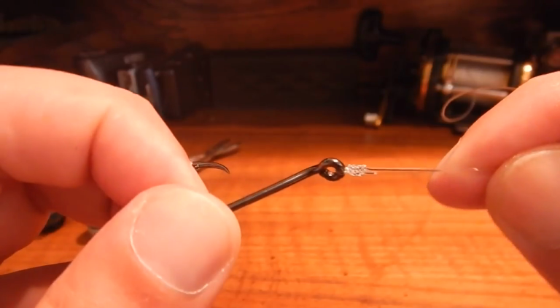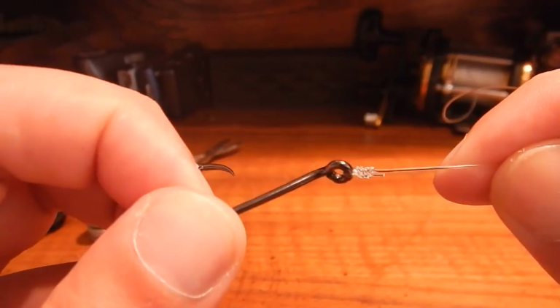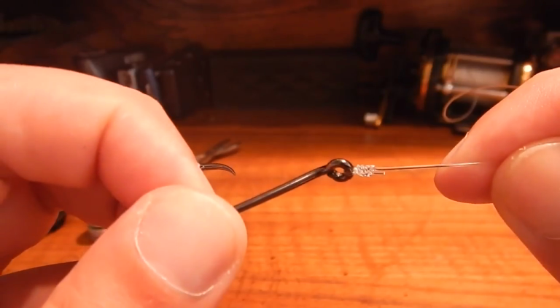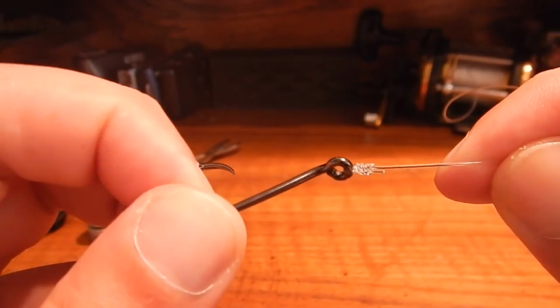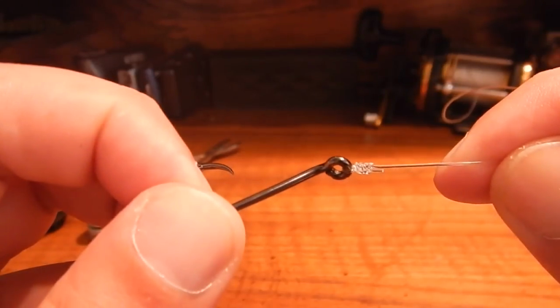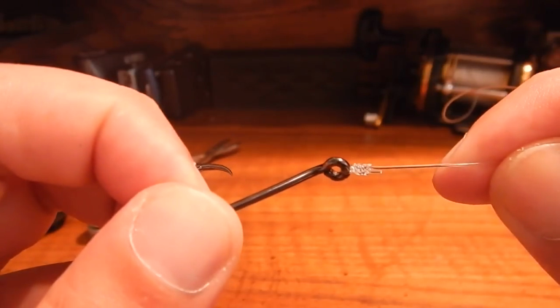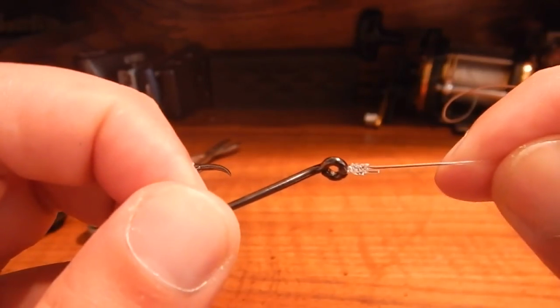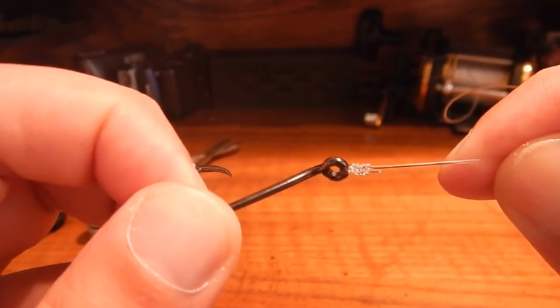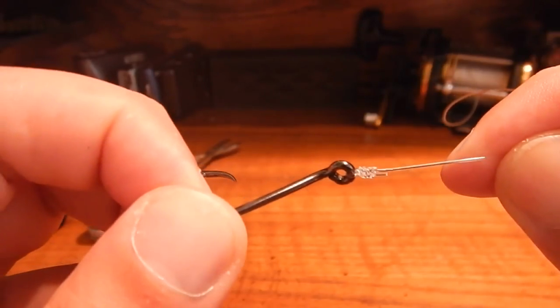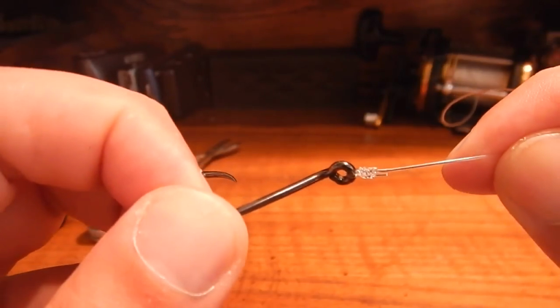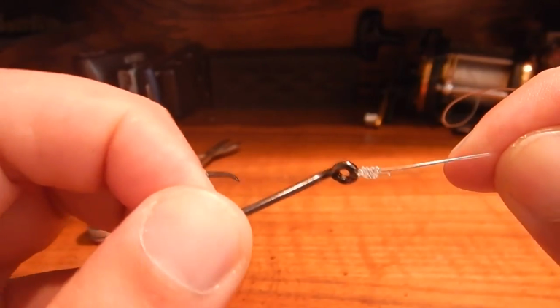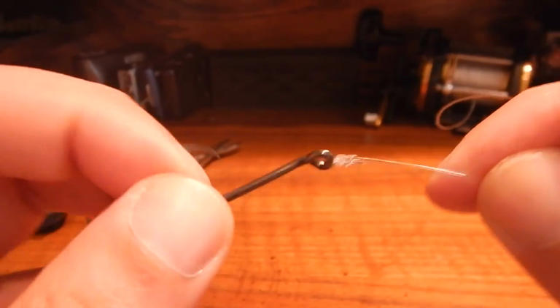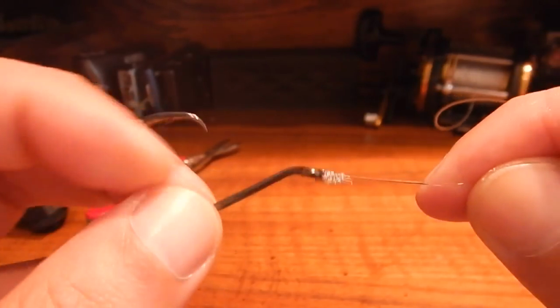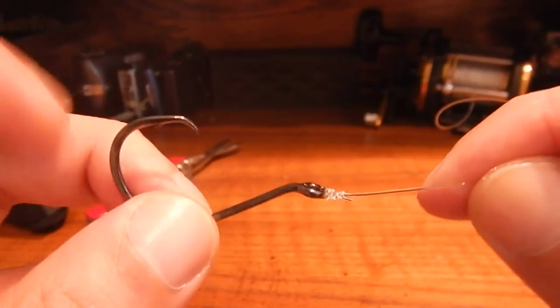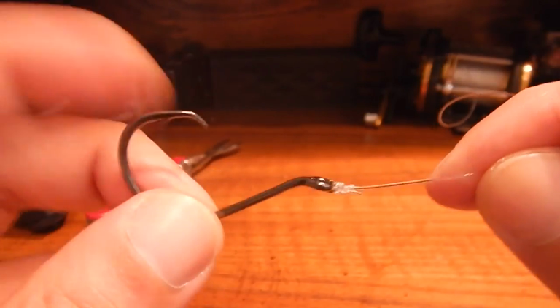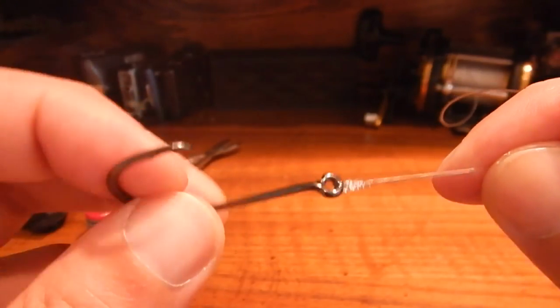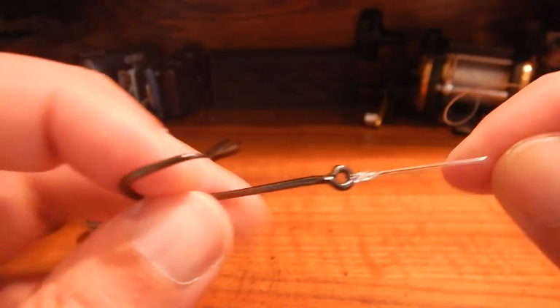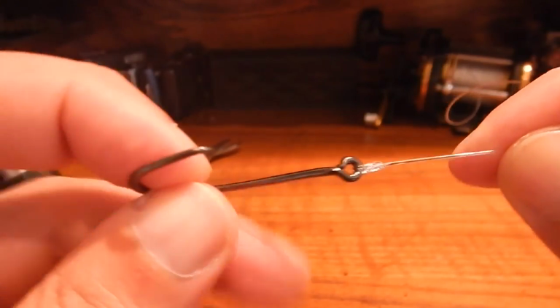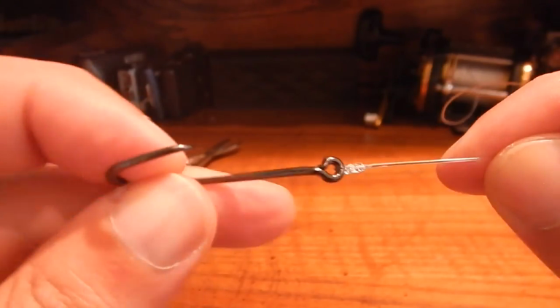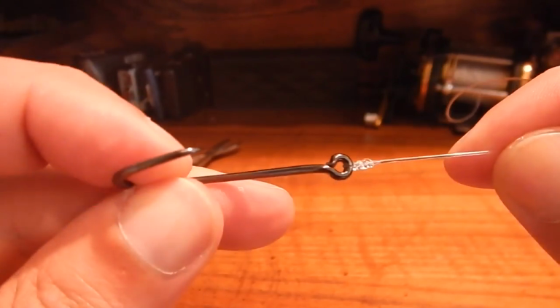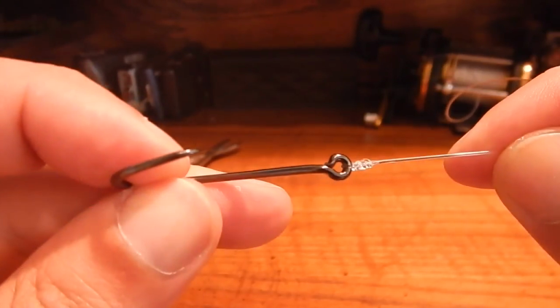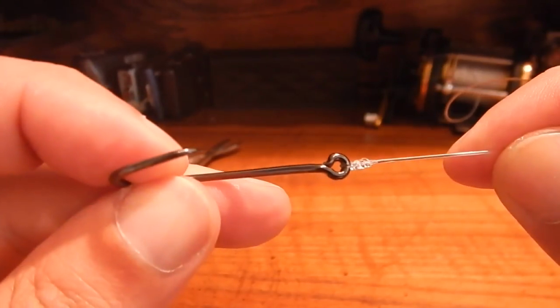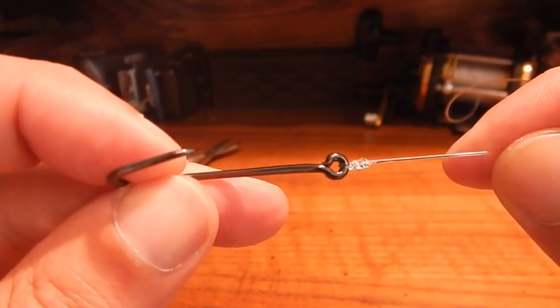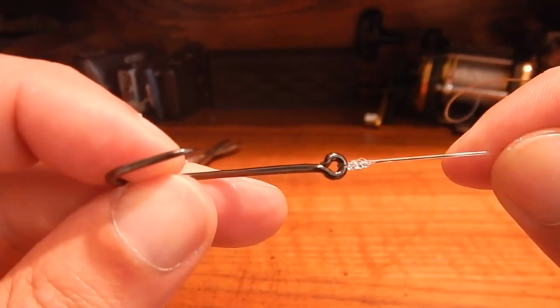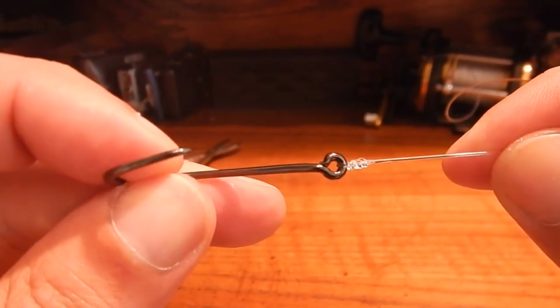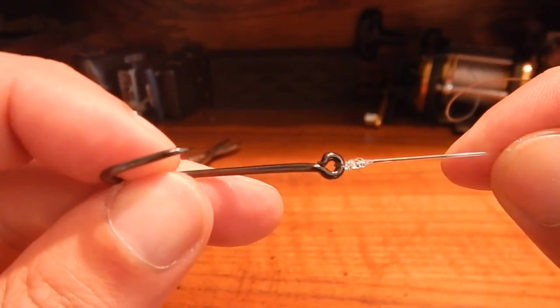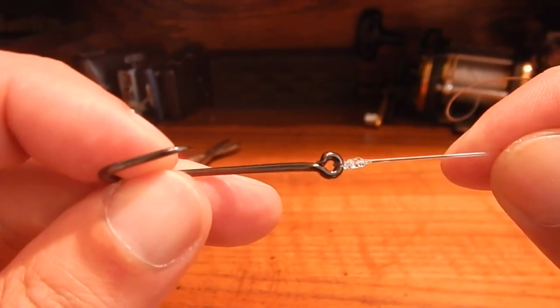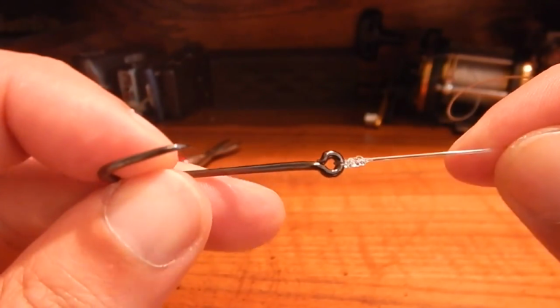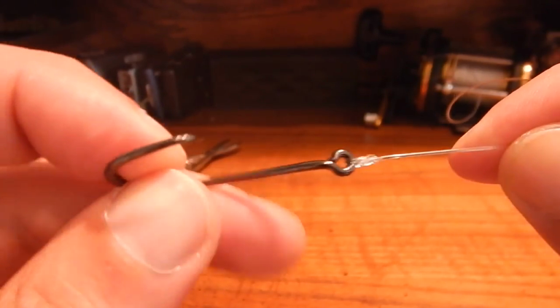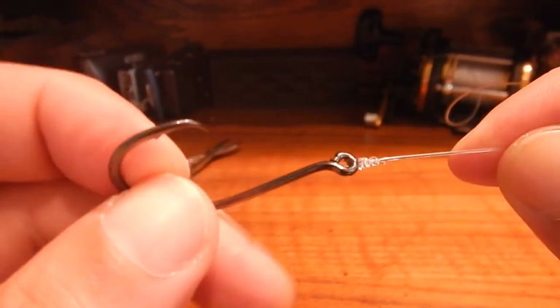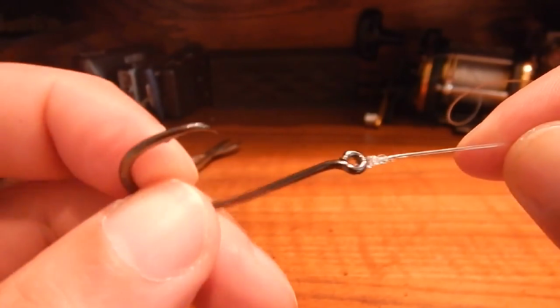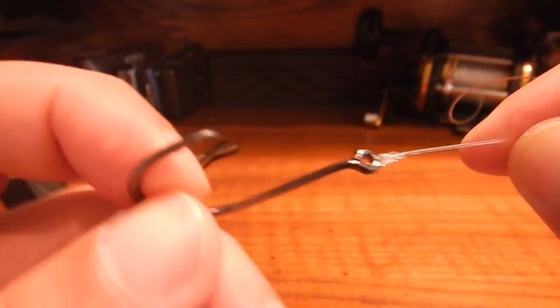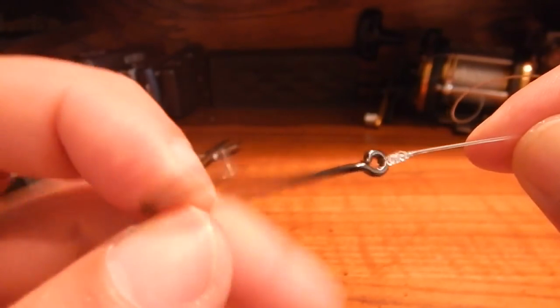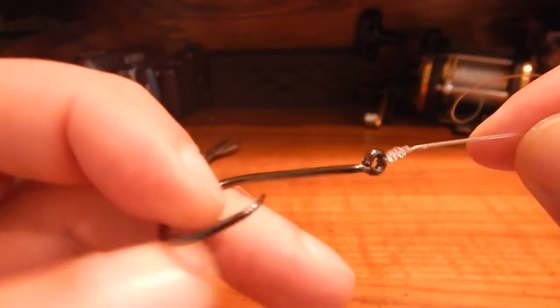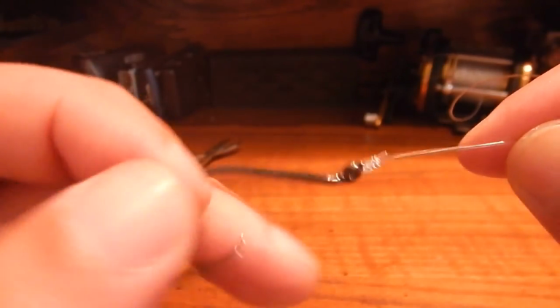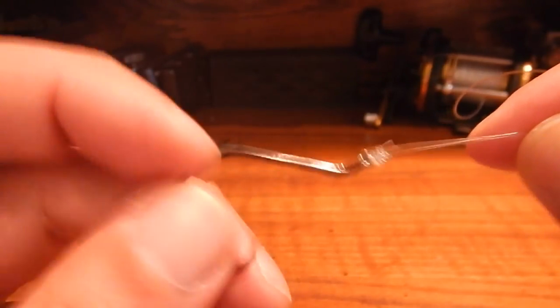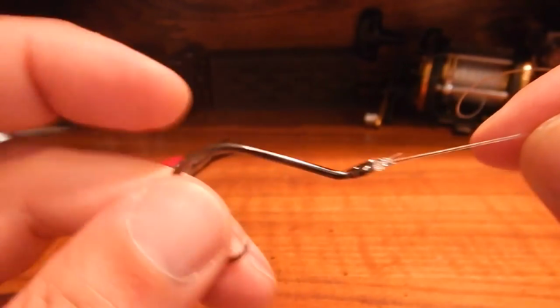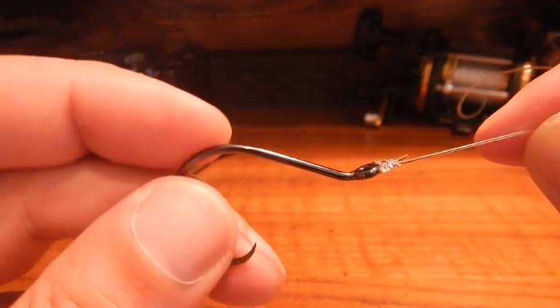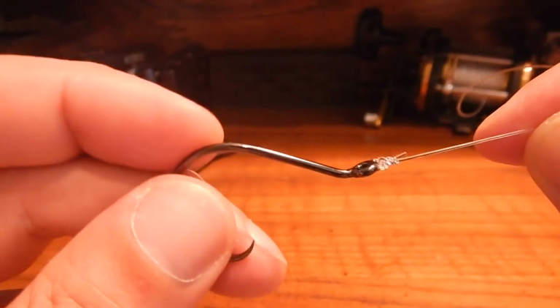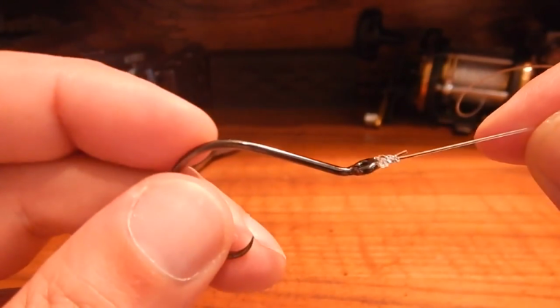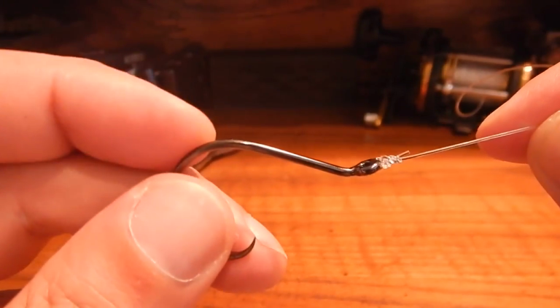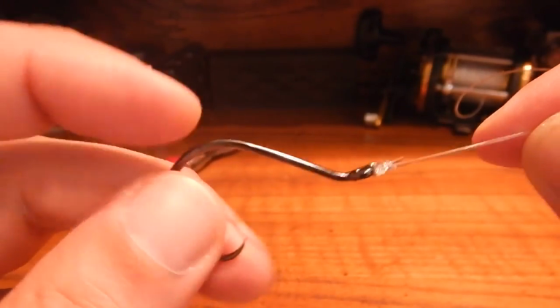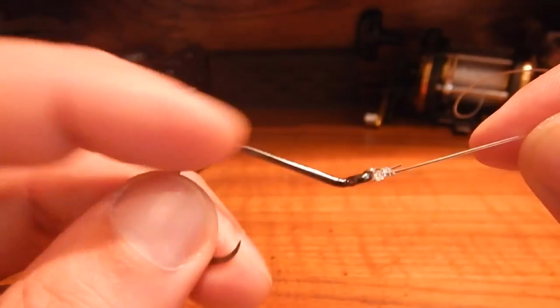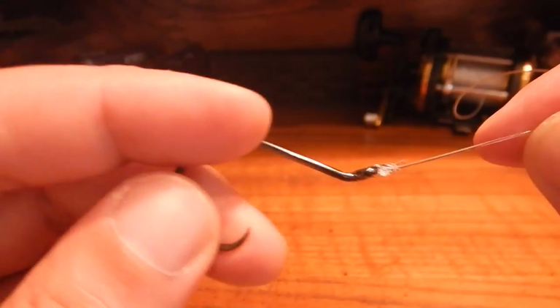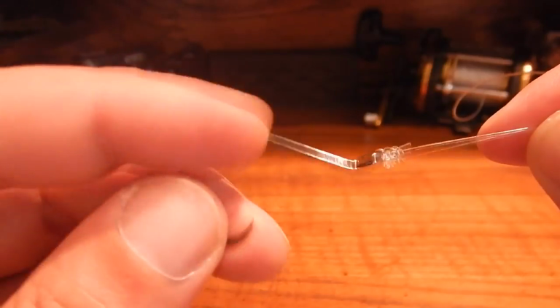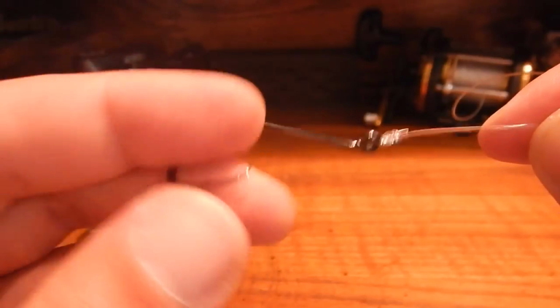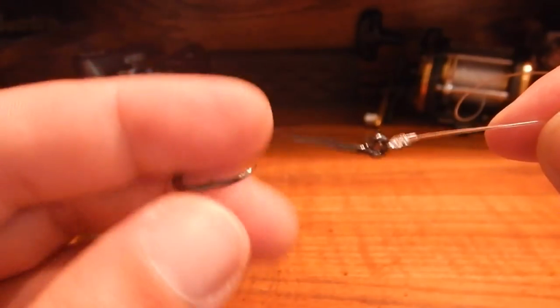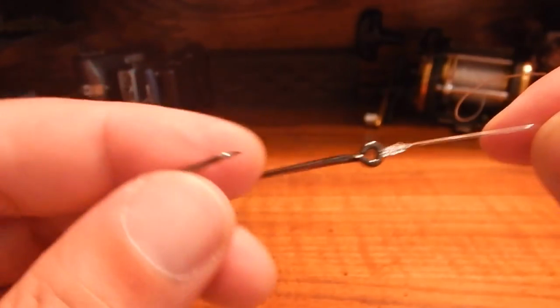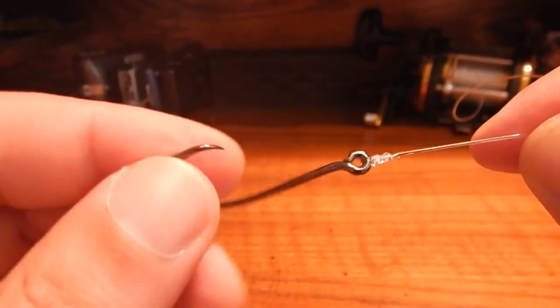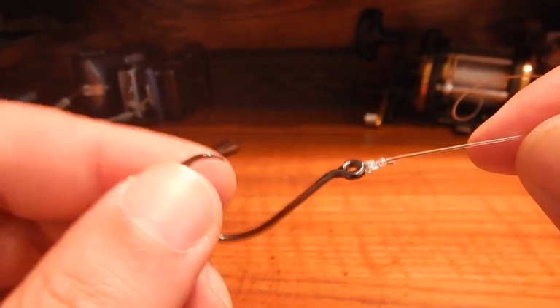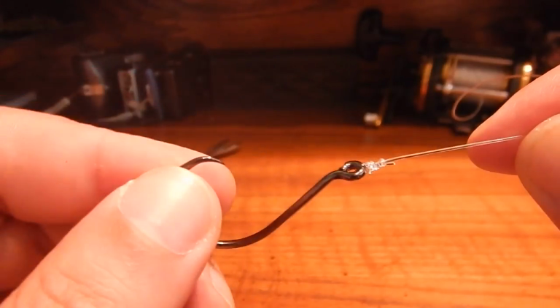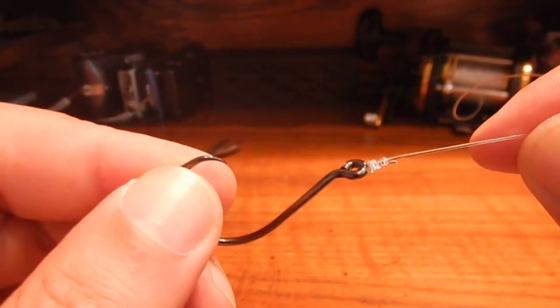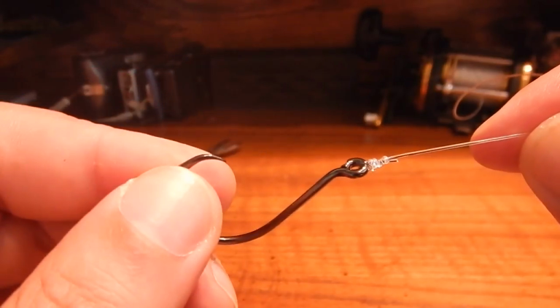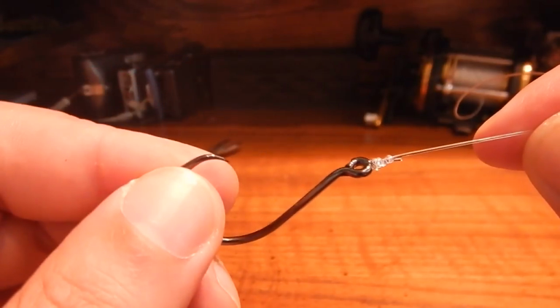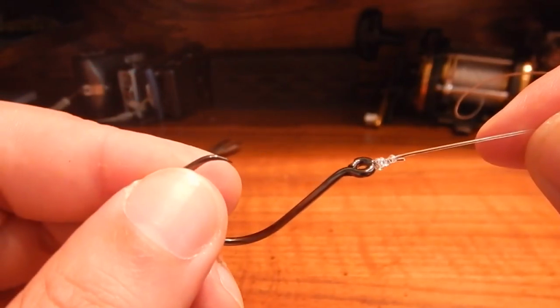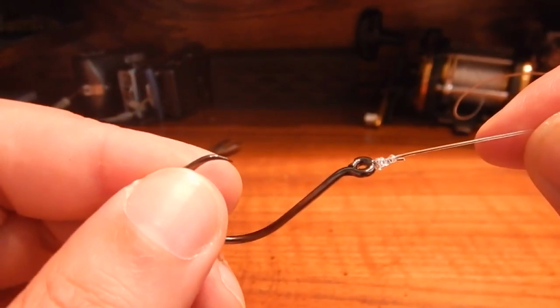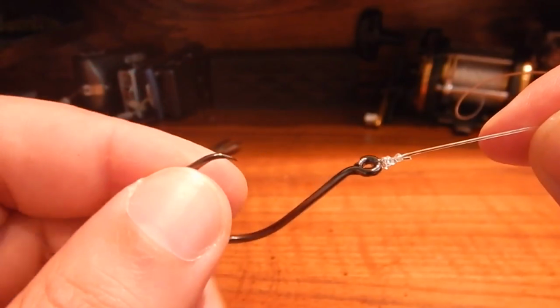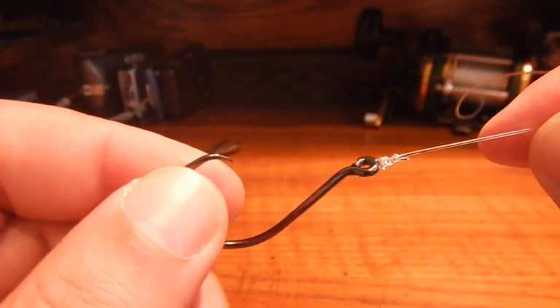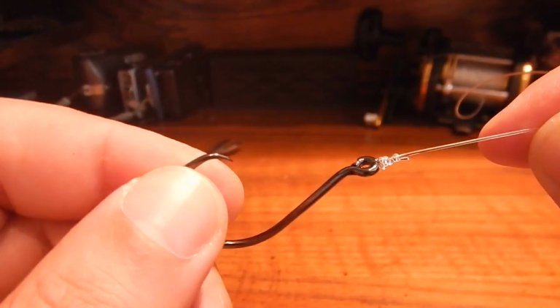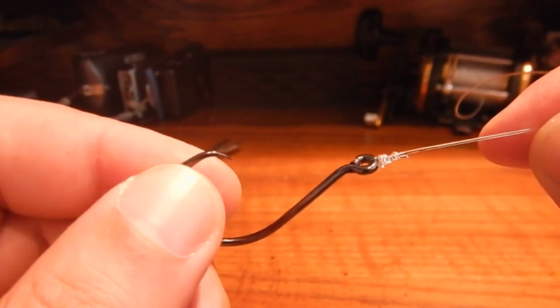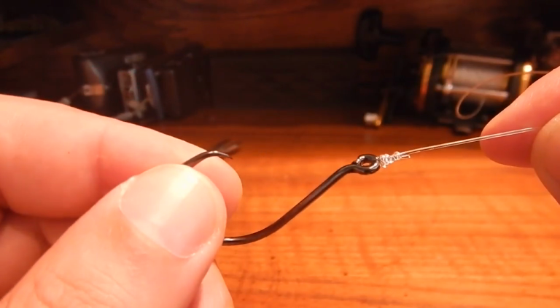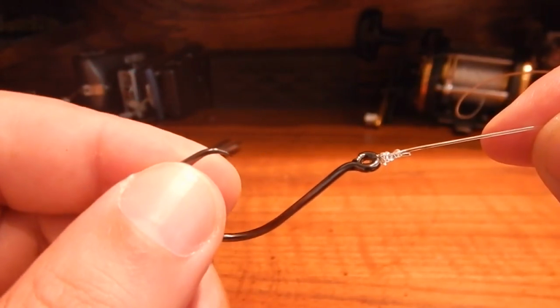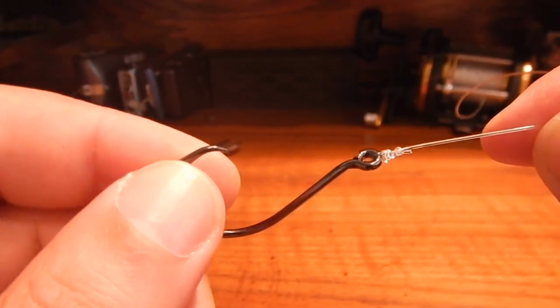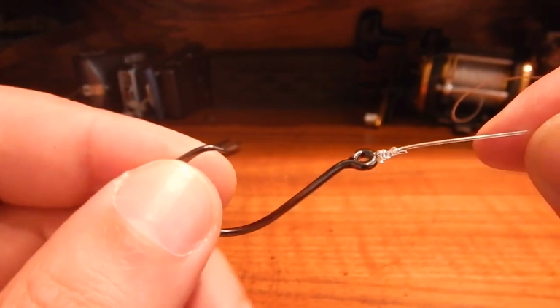So that's how you tie an improved clinch knot really fast. Thanks for checking out the video — let me know if you have any questions.